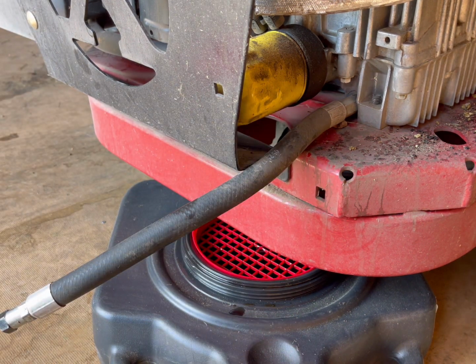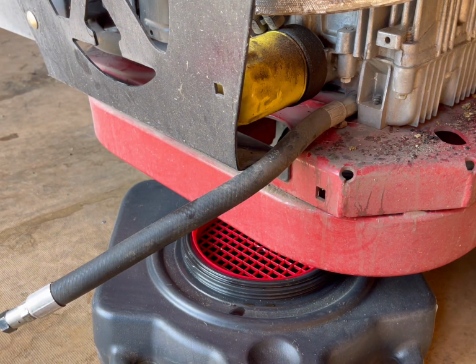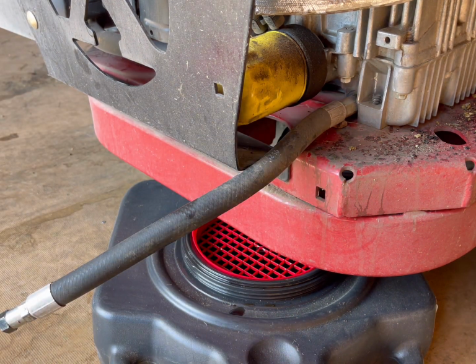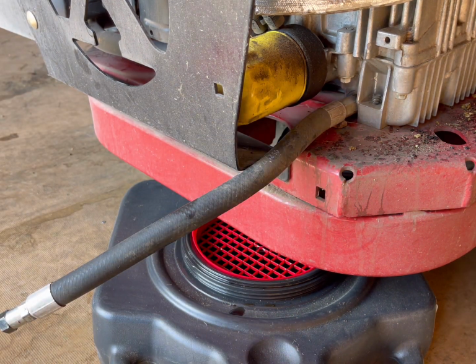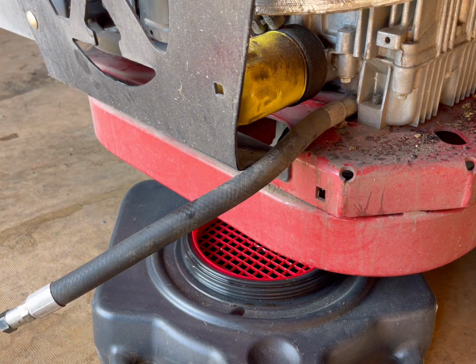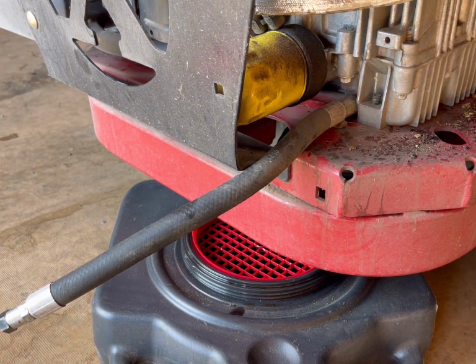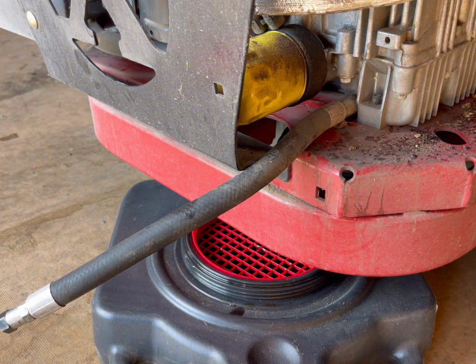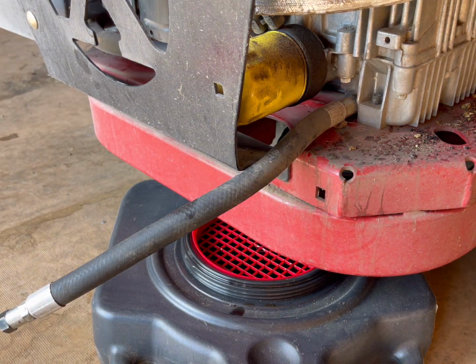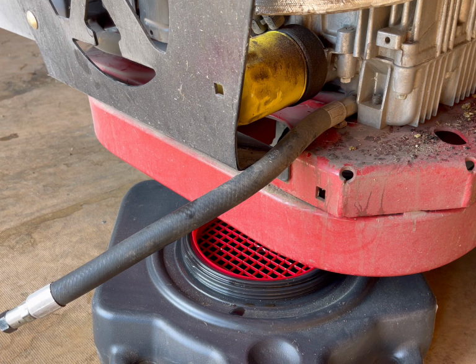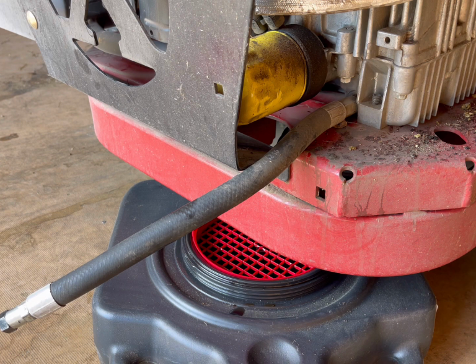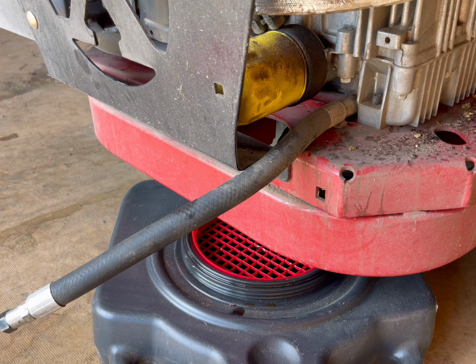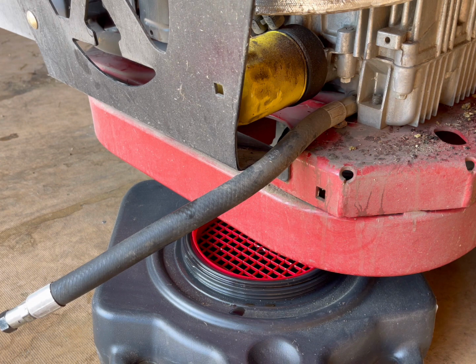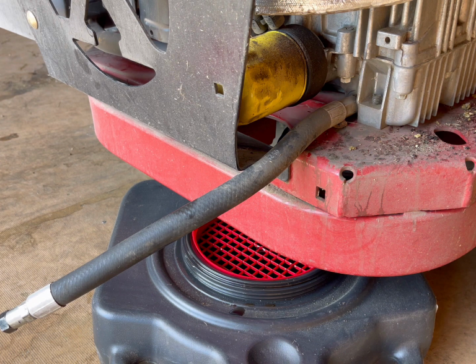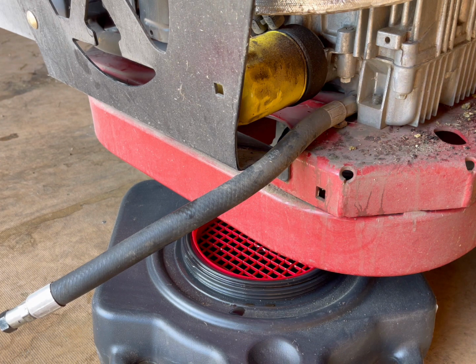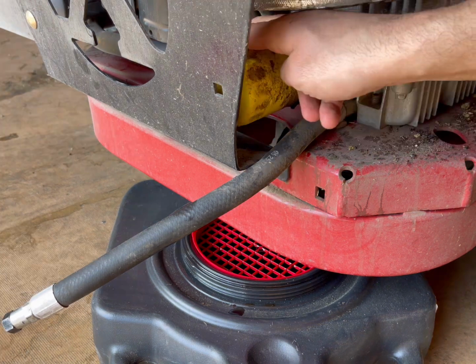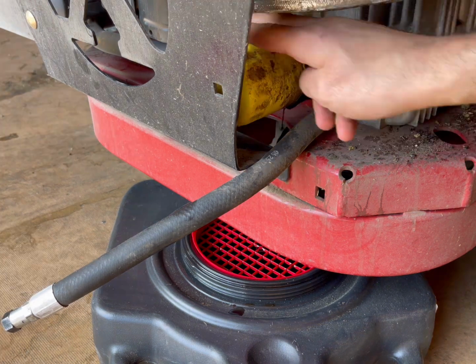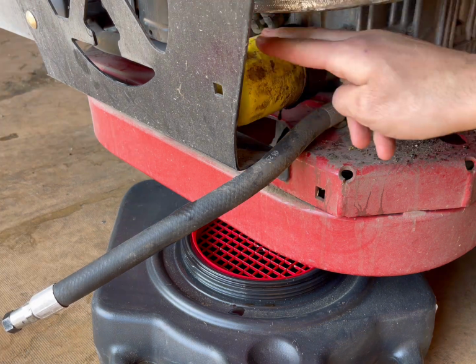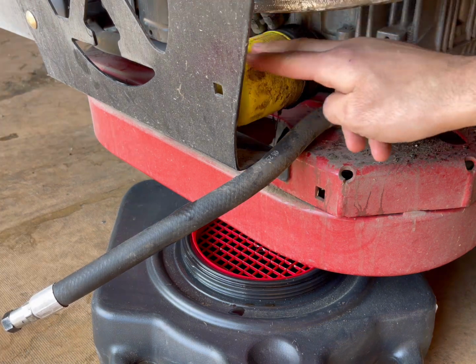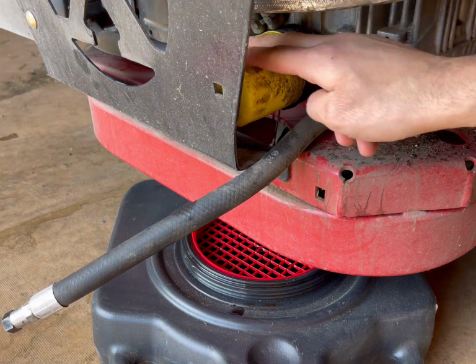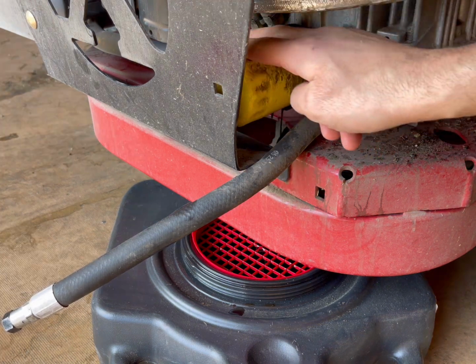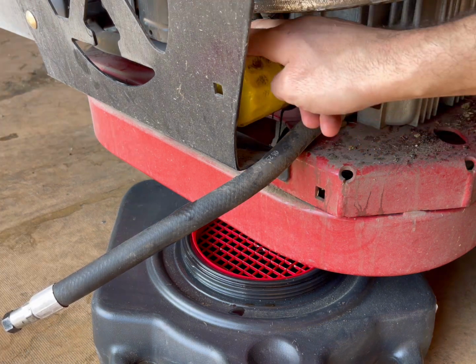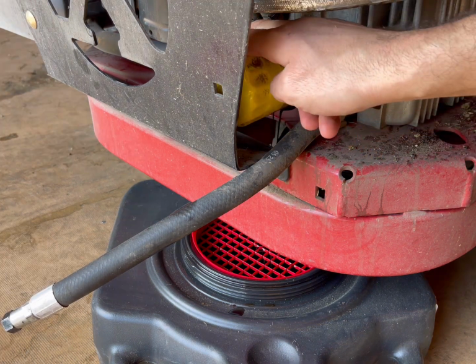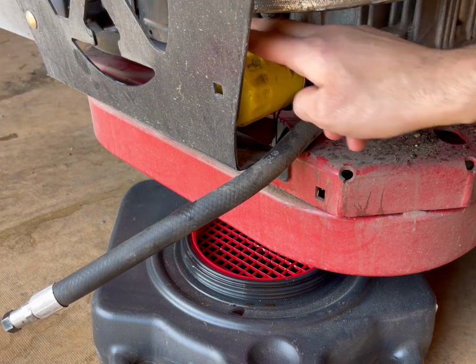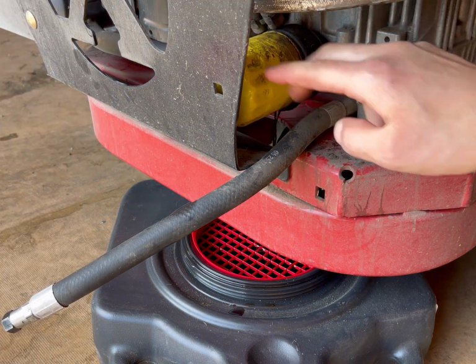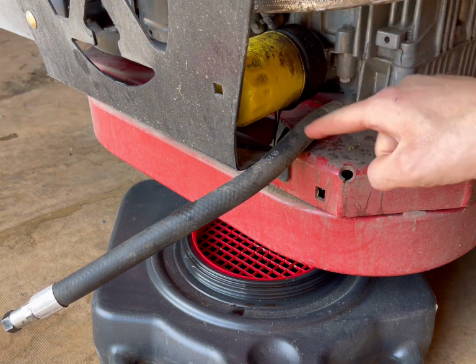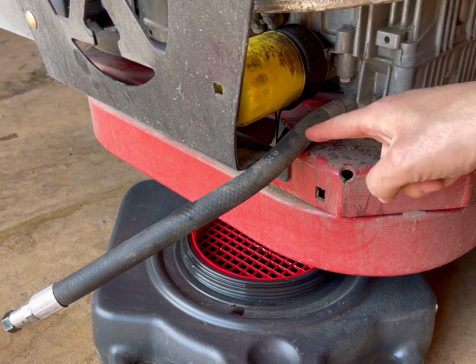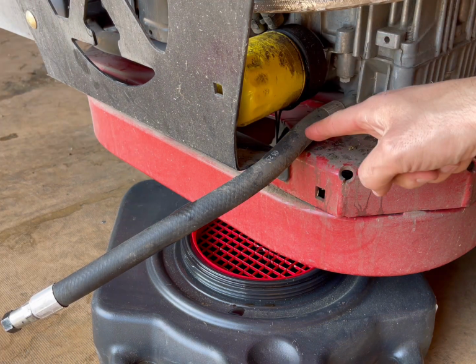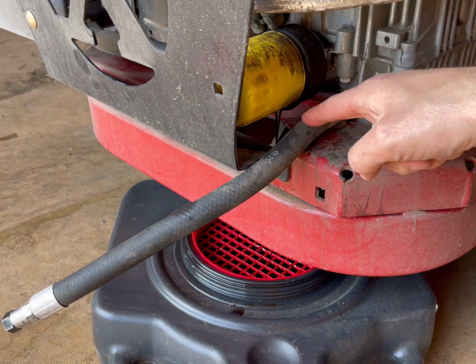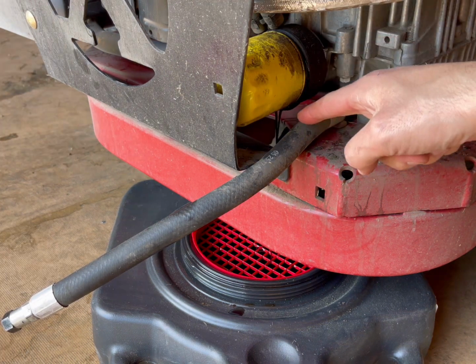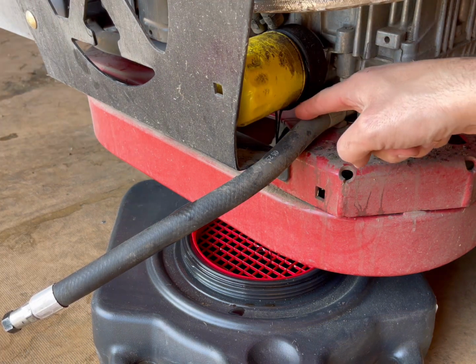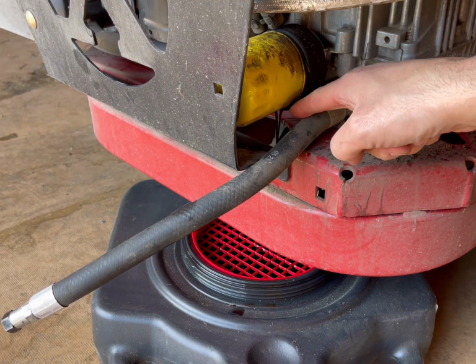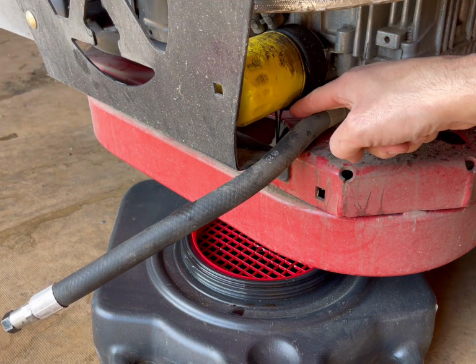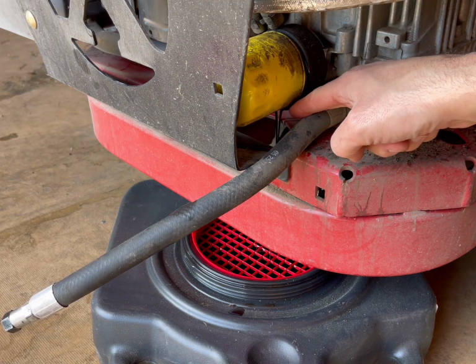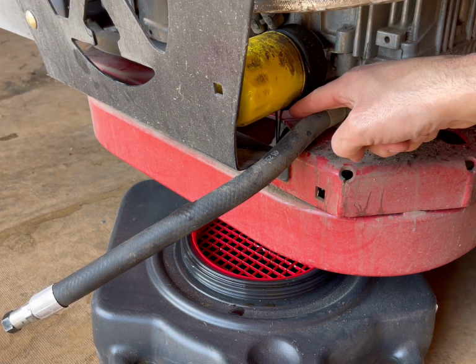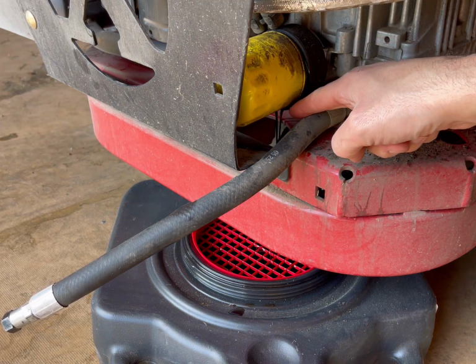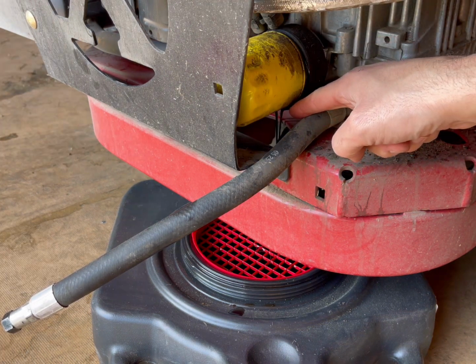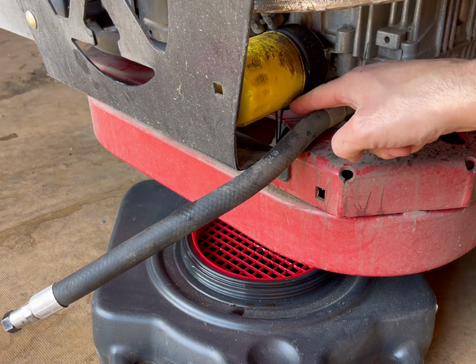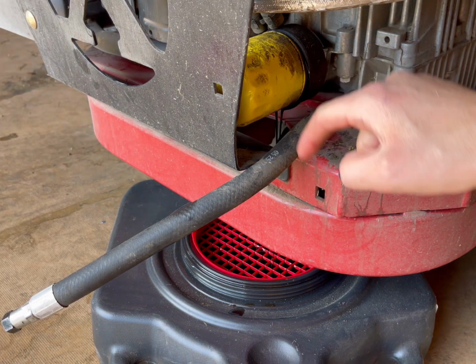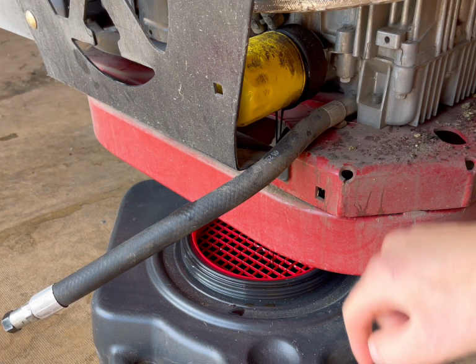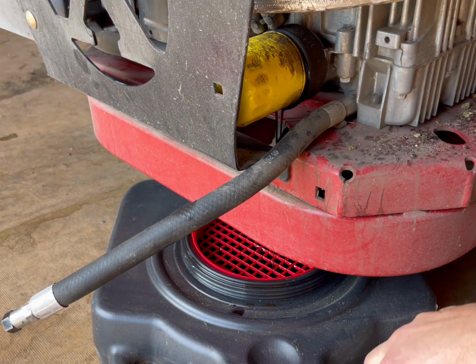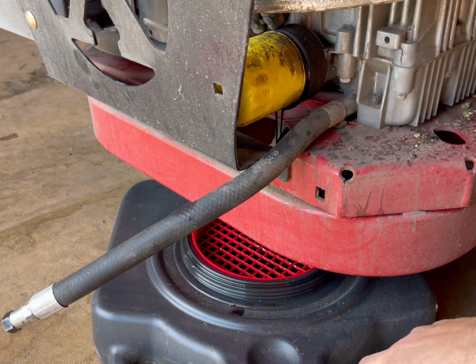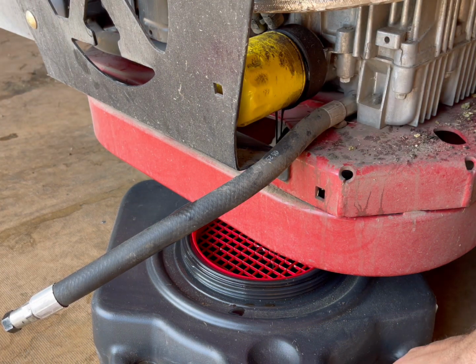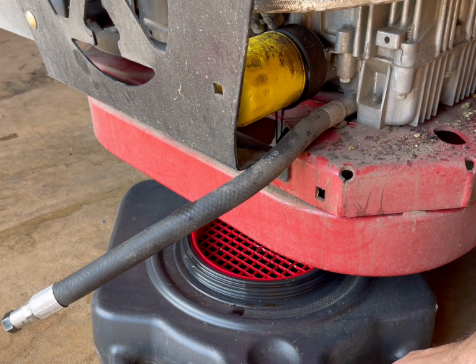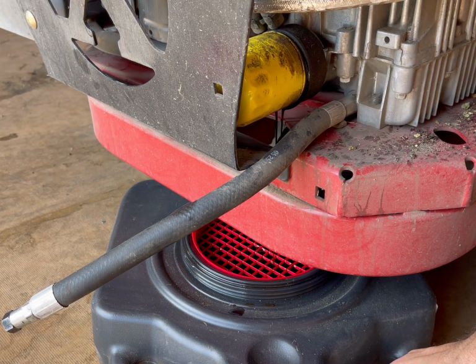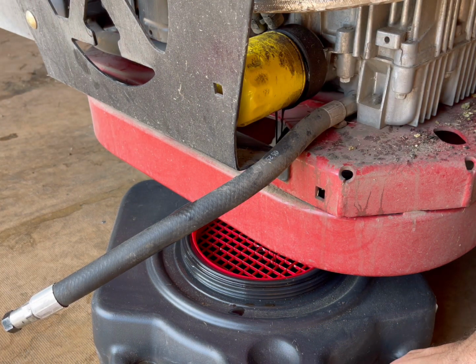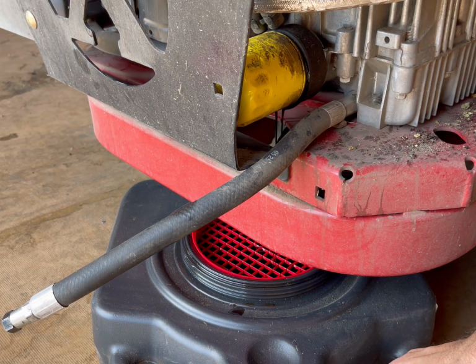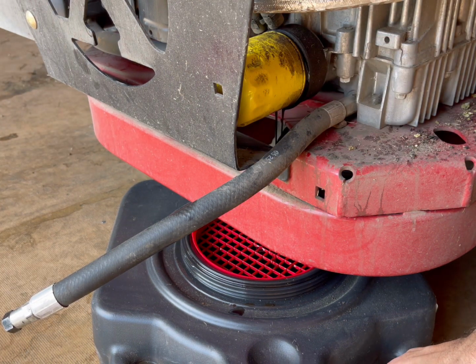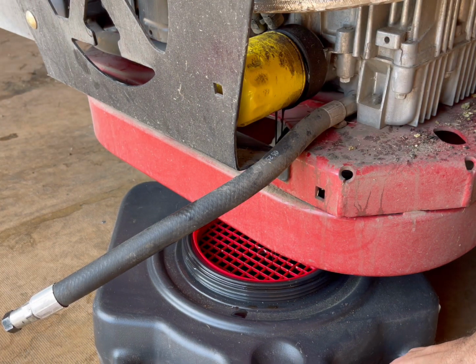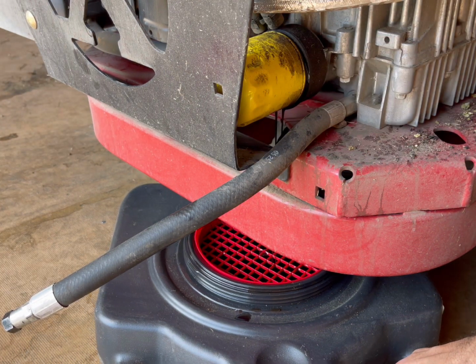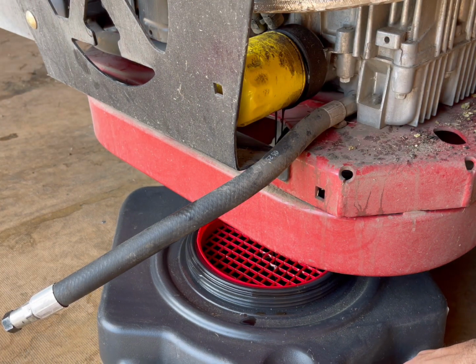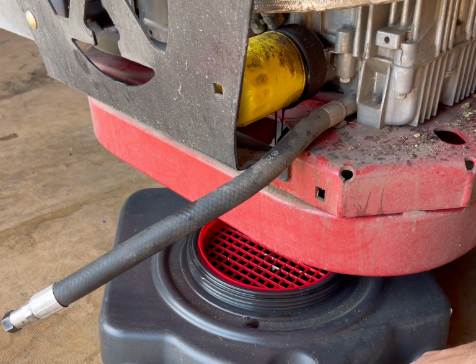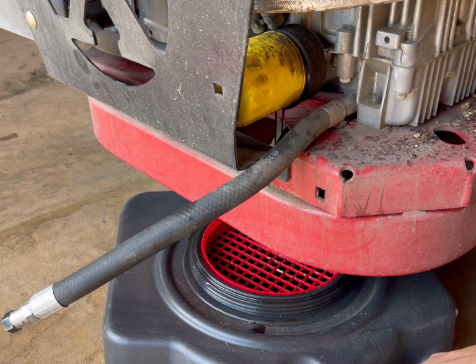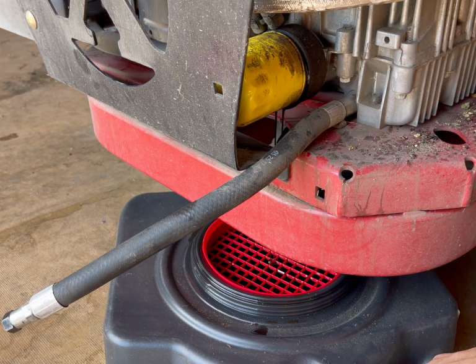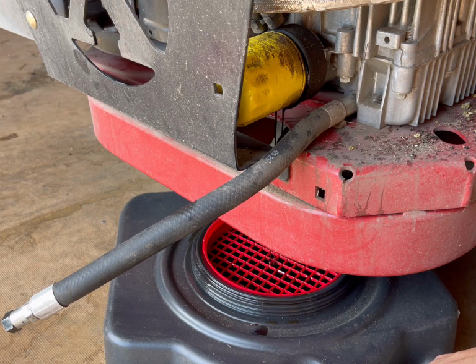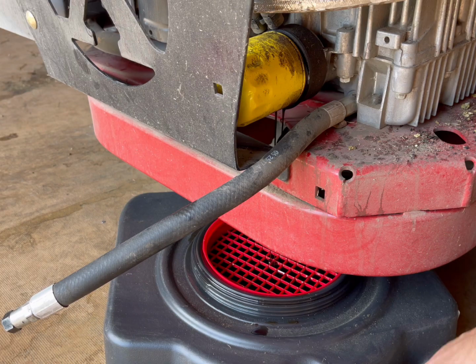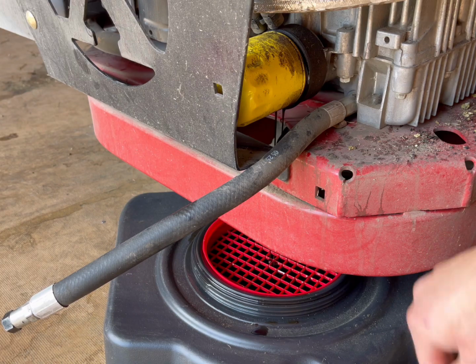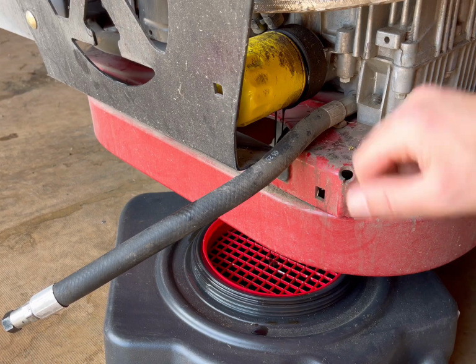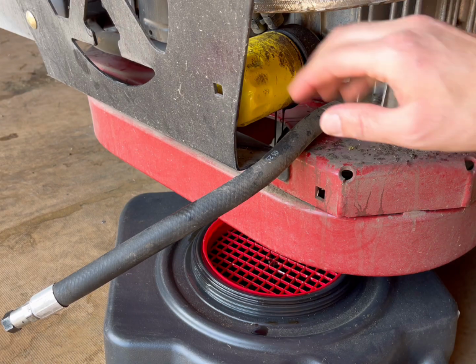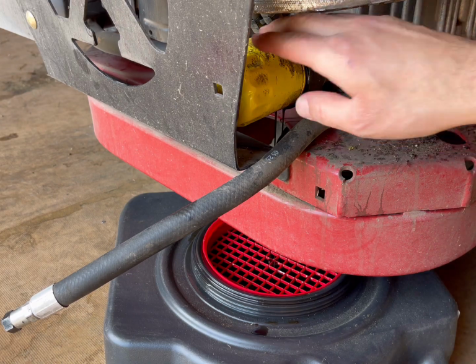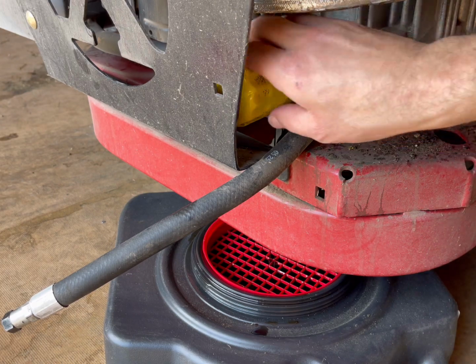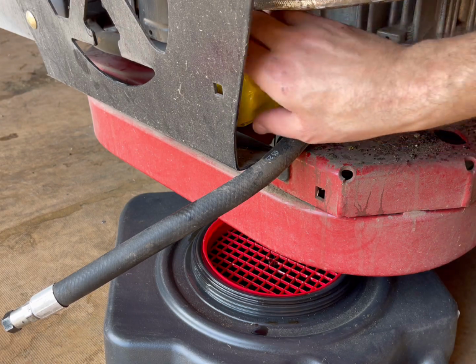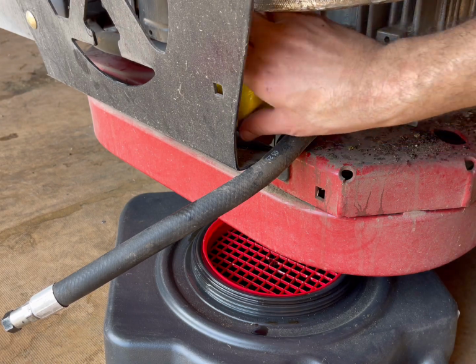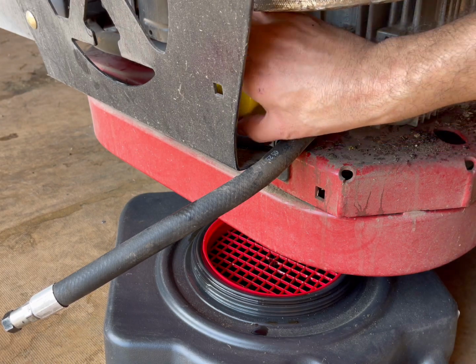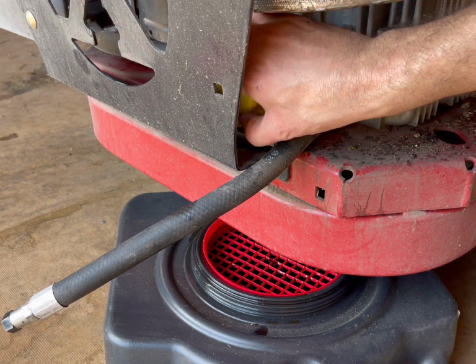Now I'm going to actually remove the oil filter. You can already see it falling right there — it's going right into the drip pan. I'm going to adjust it just a little bit.